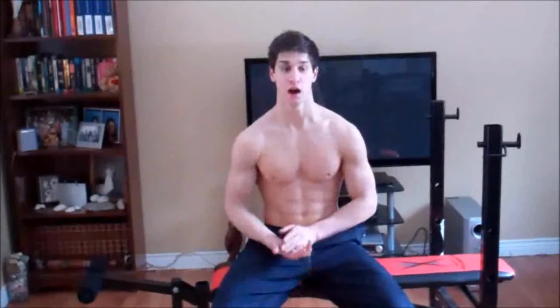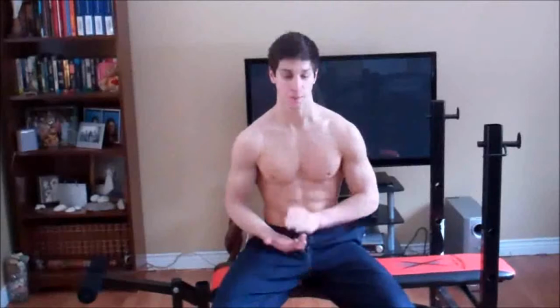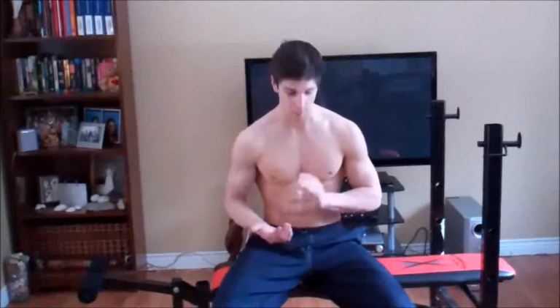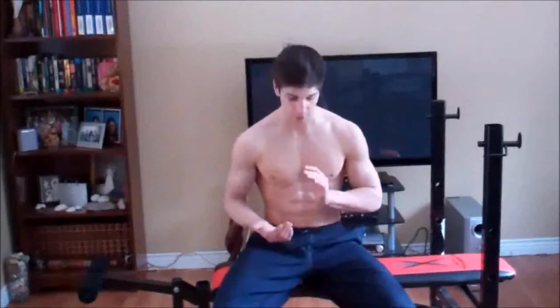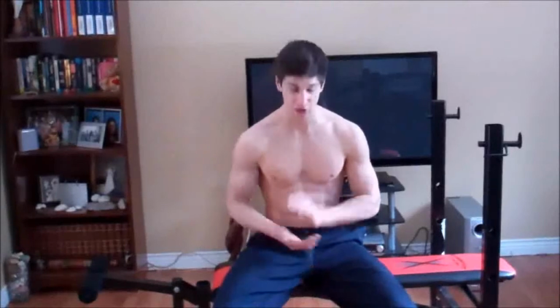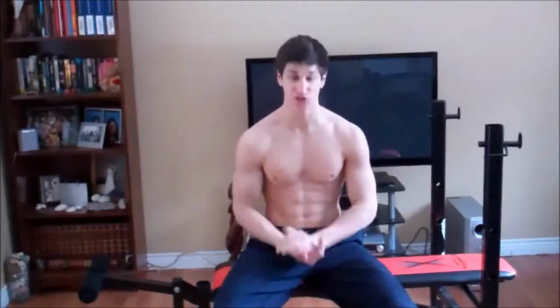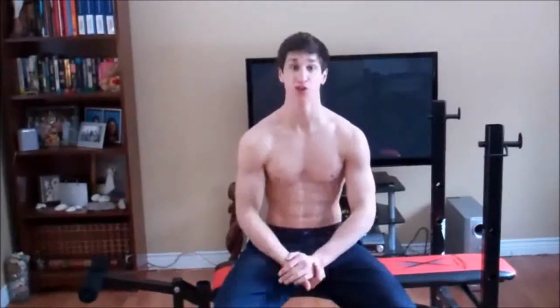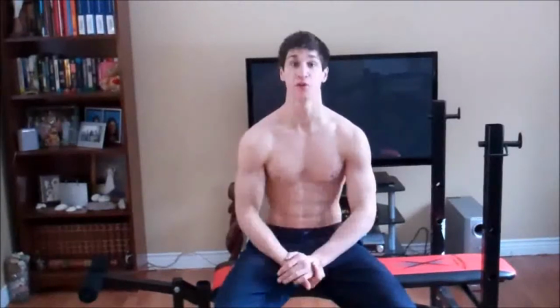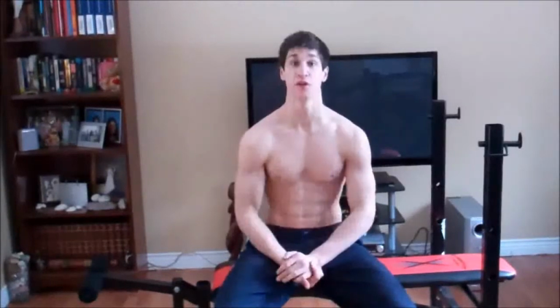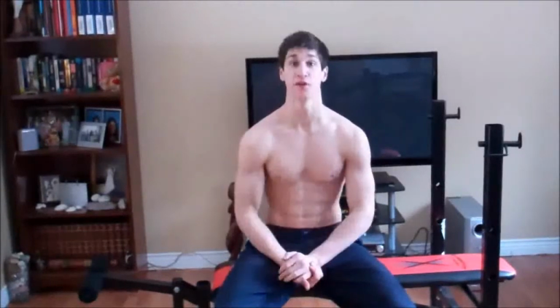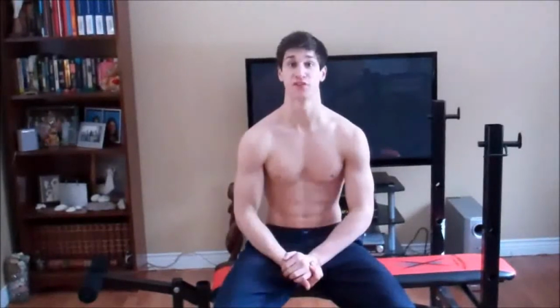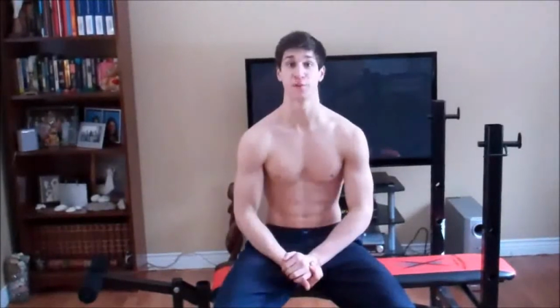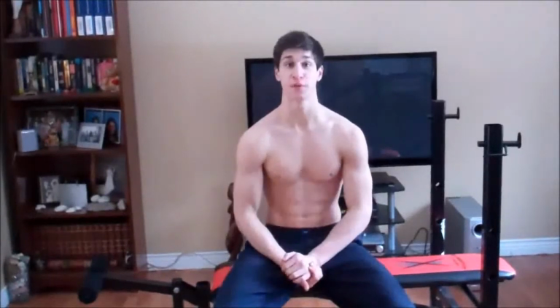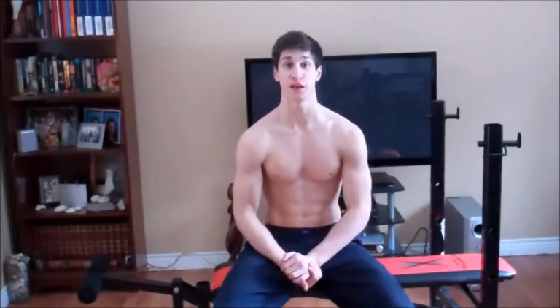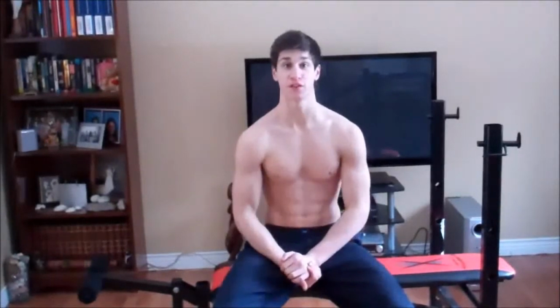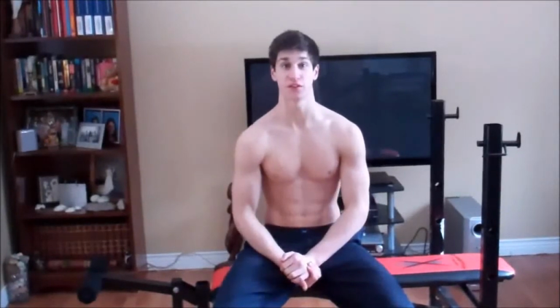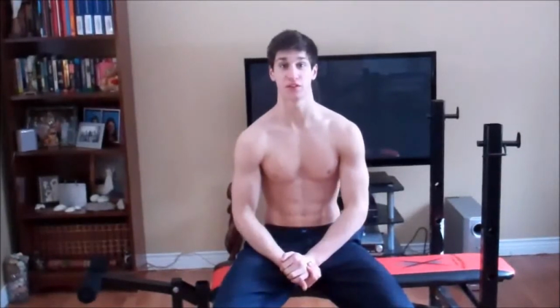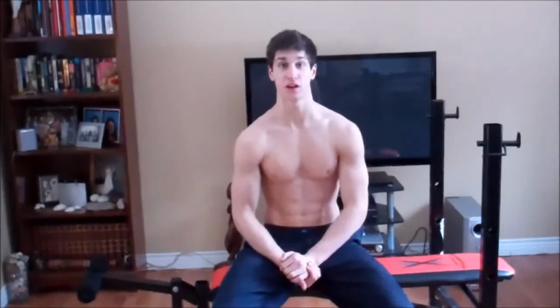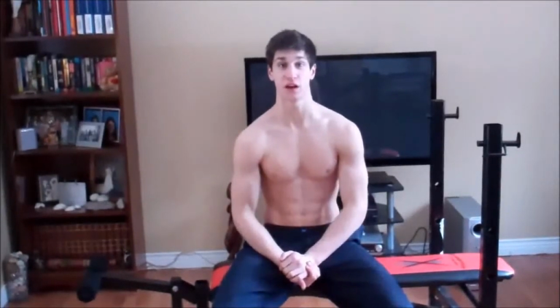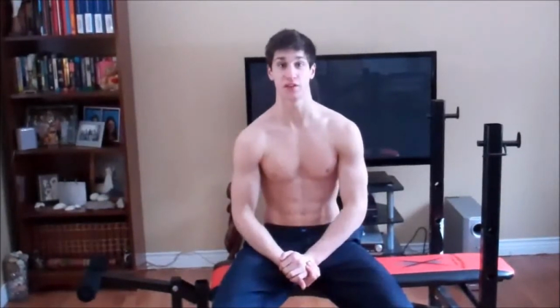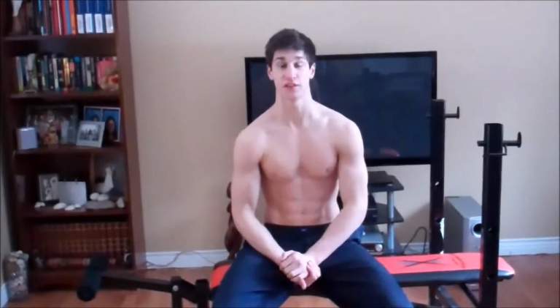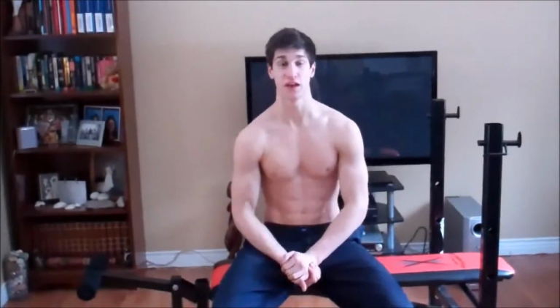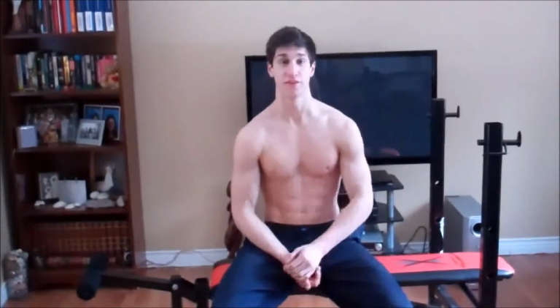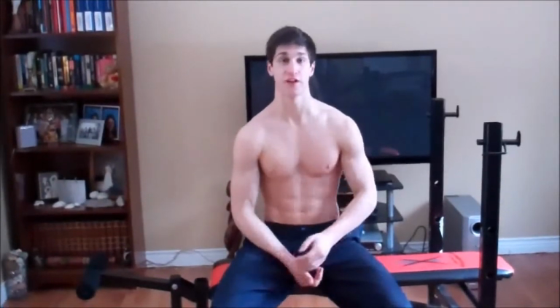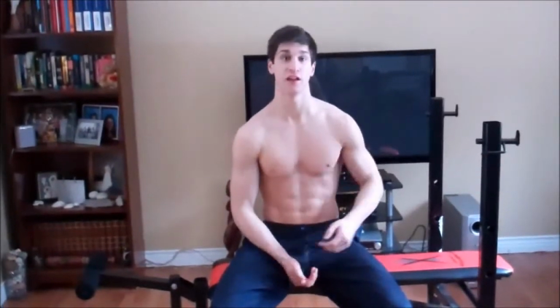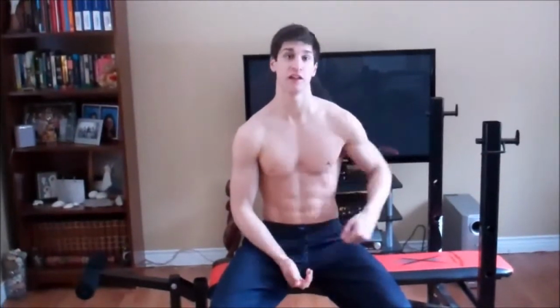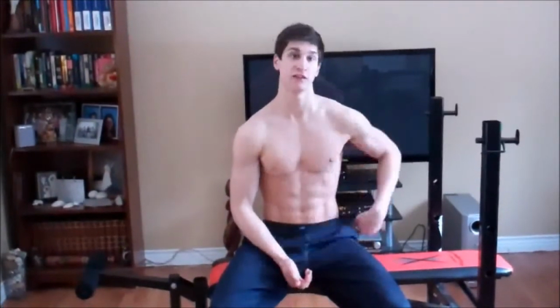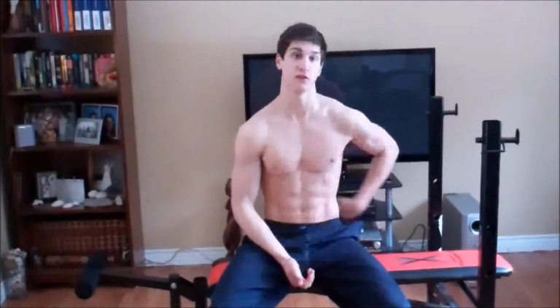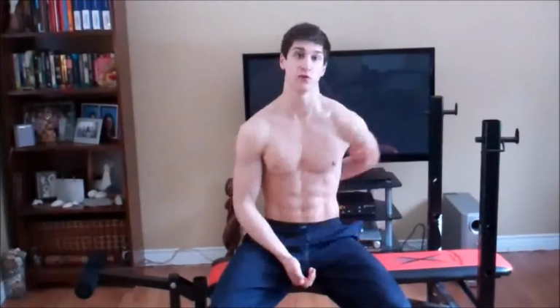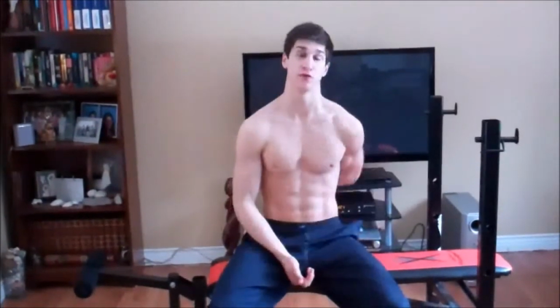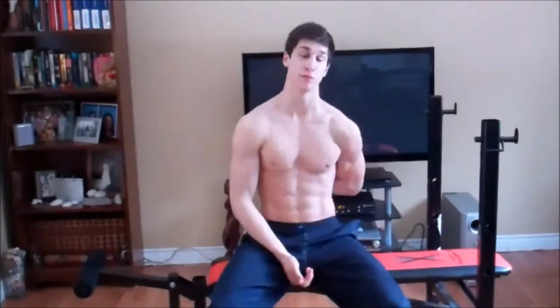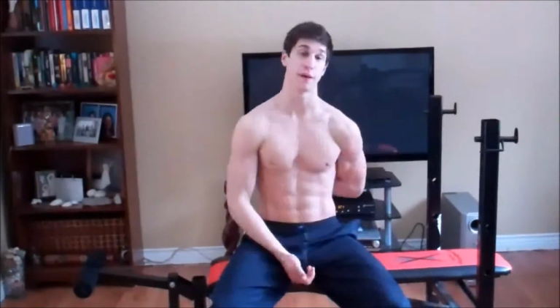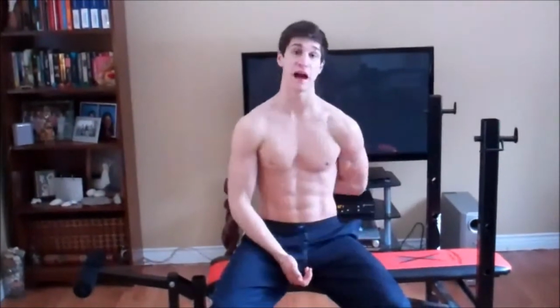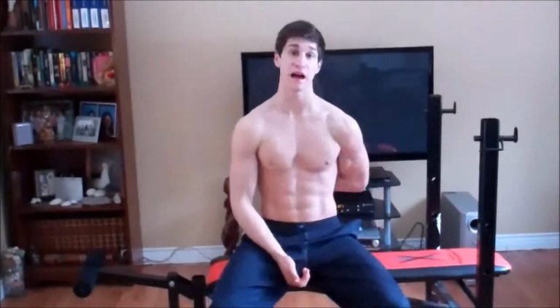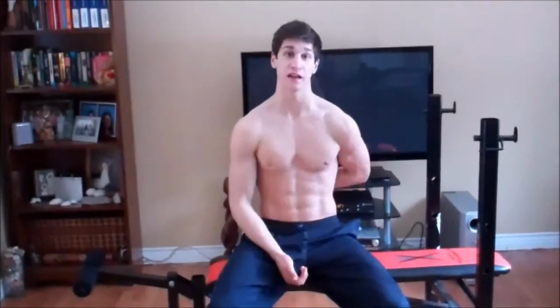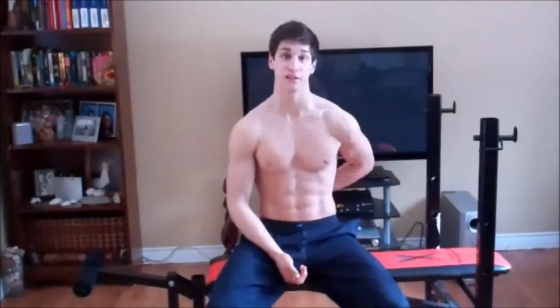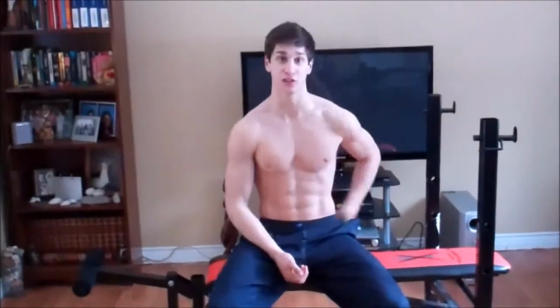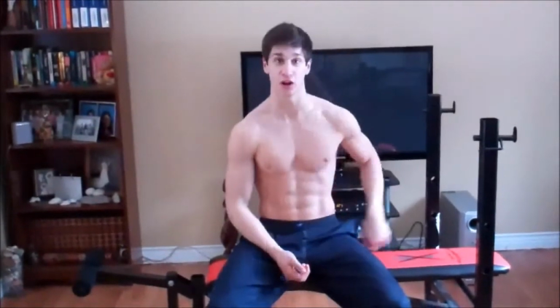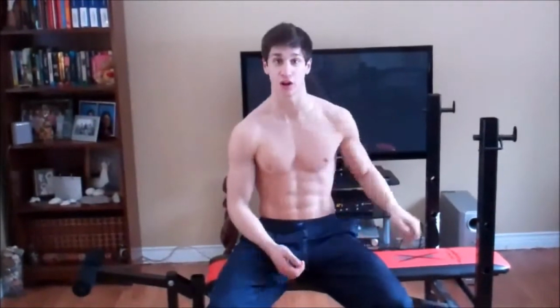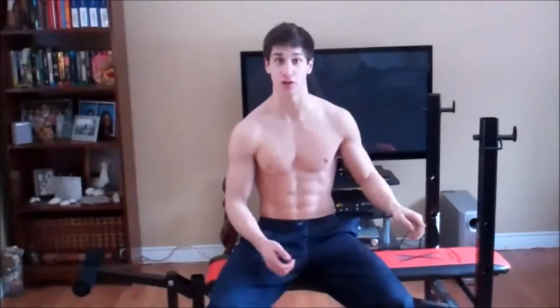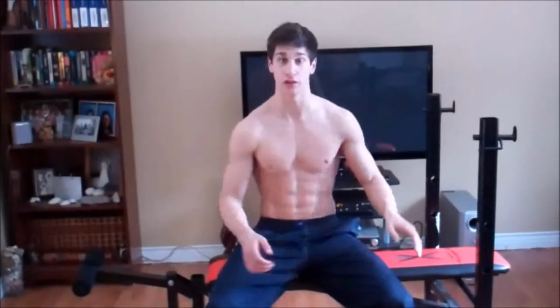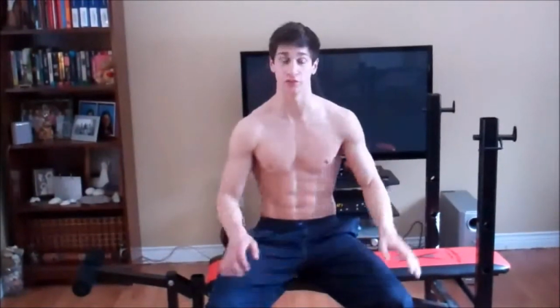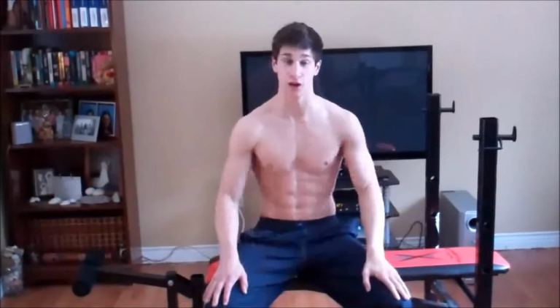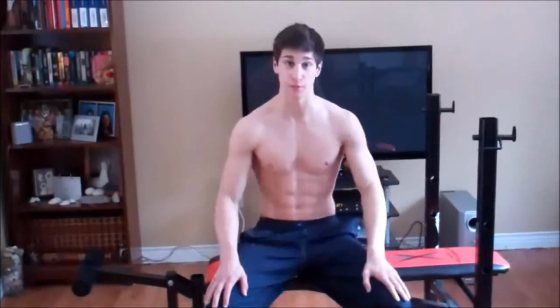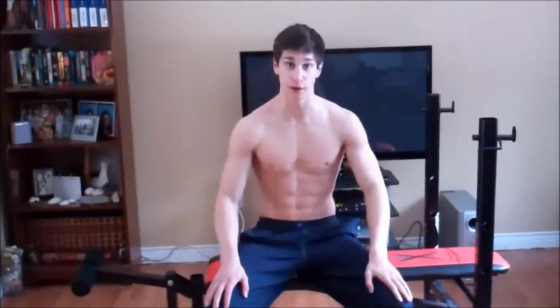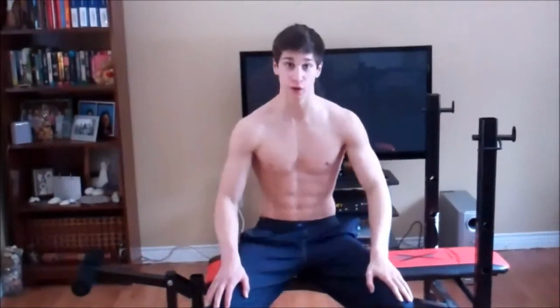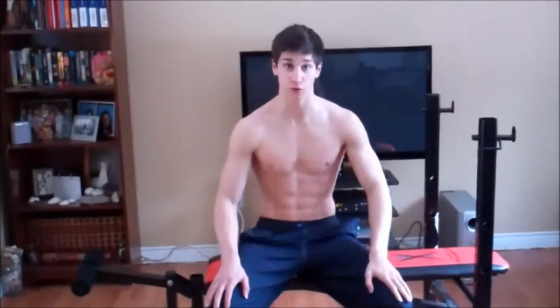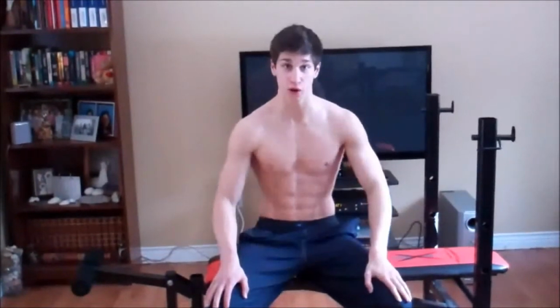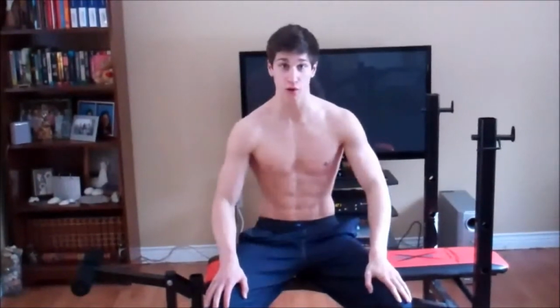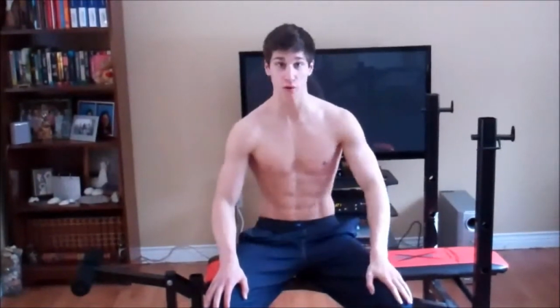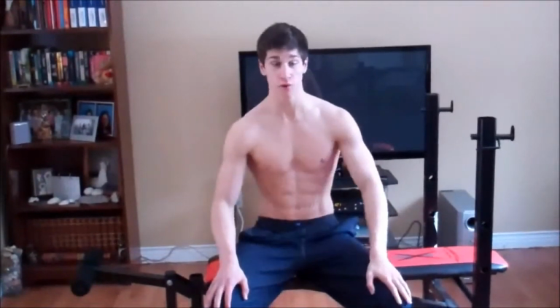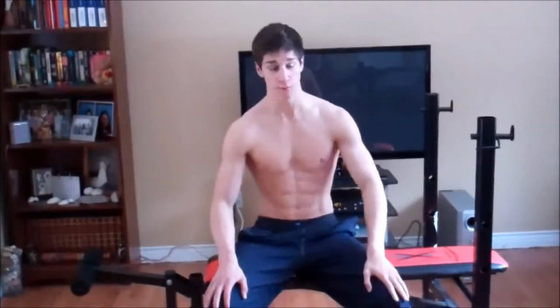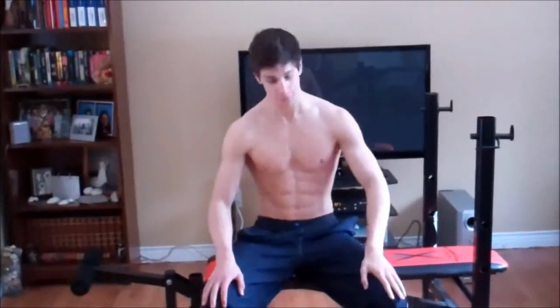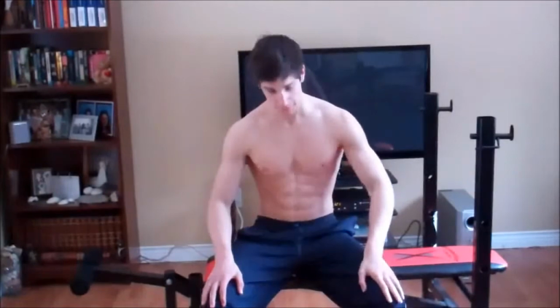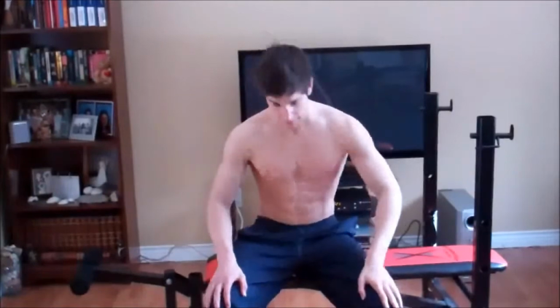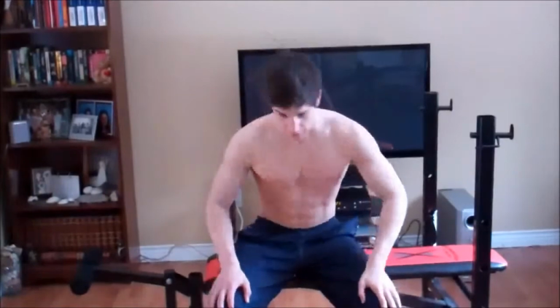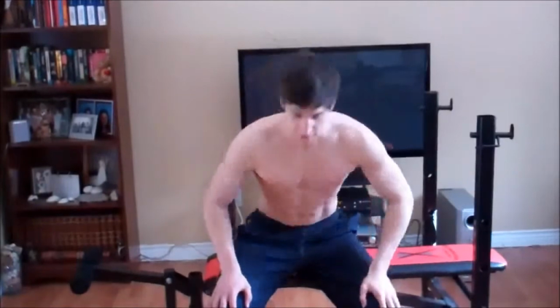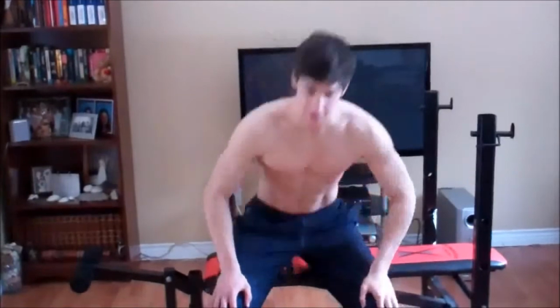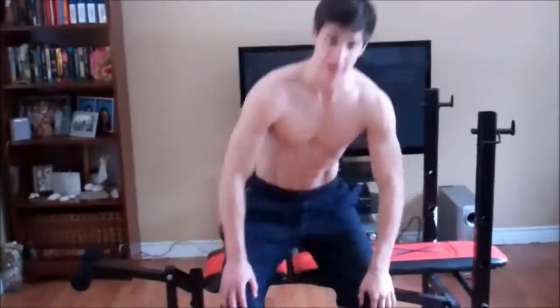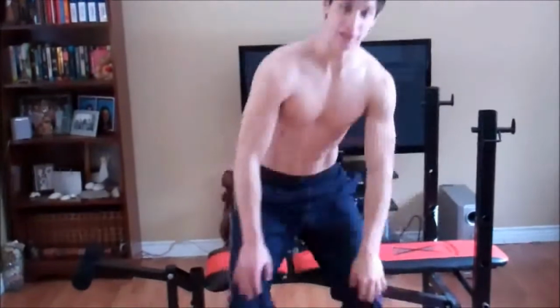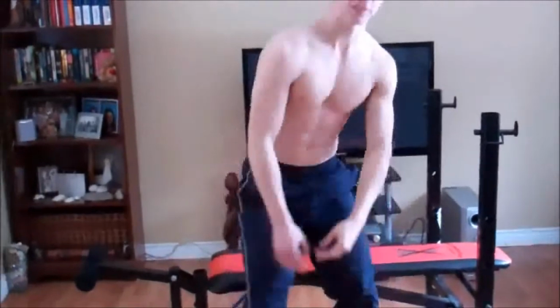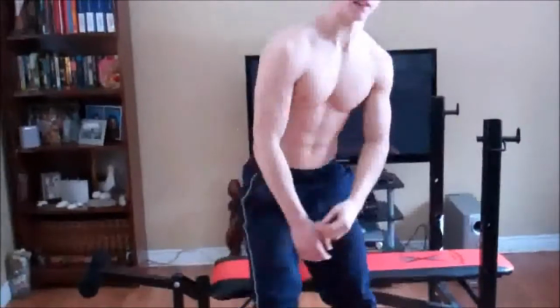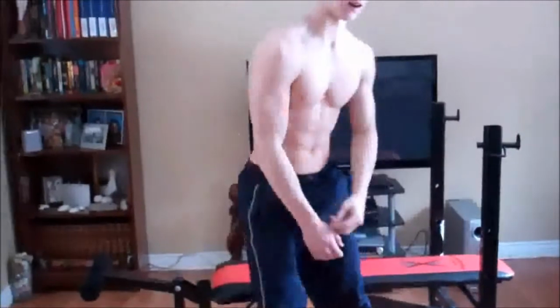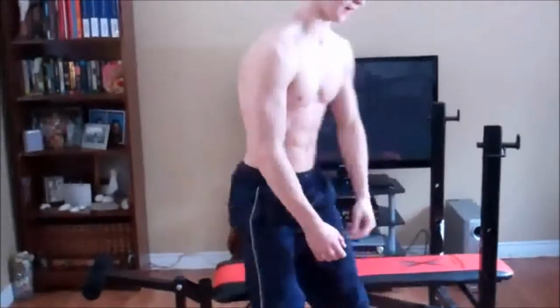I'm going to show you another simple exercise that I like doing for back, it's called Dumbbell Row. Let's get started.